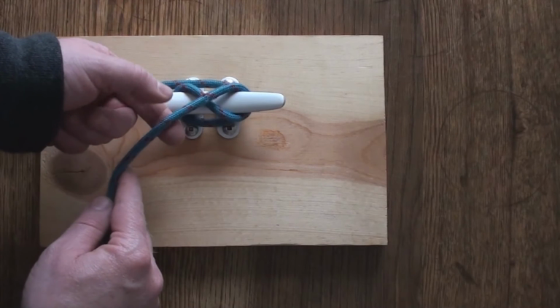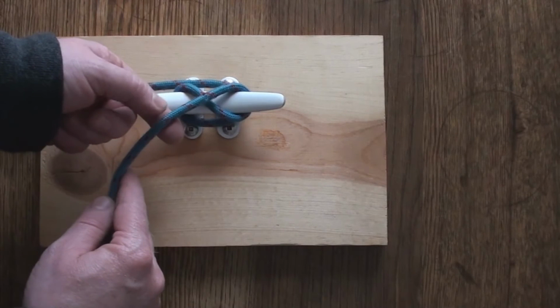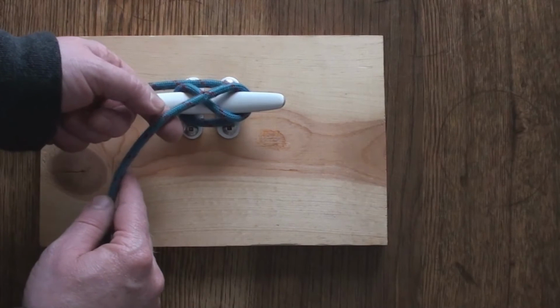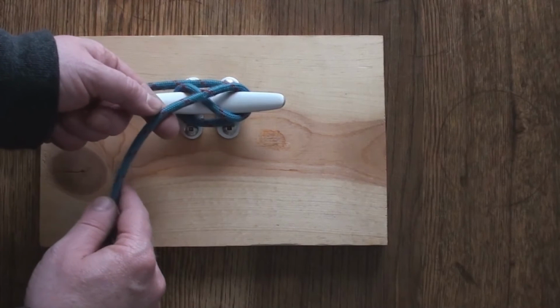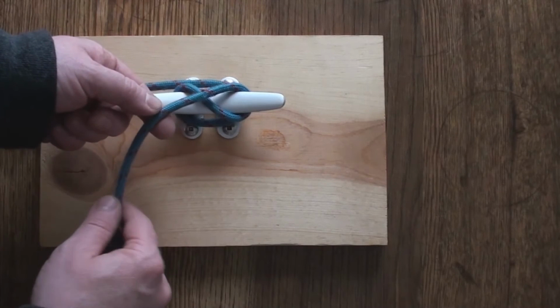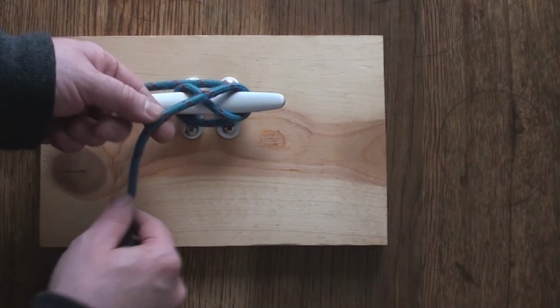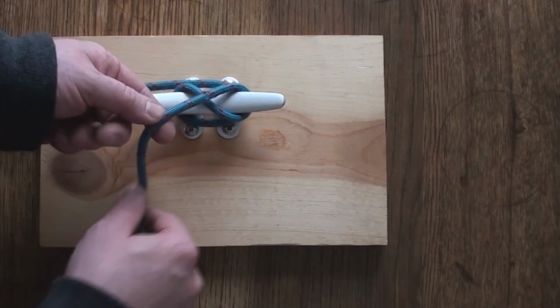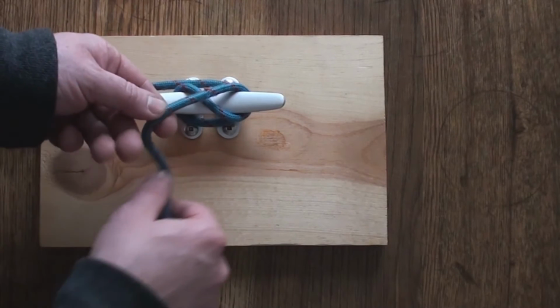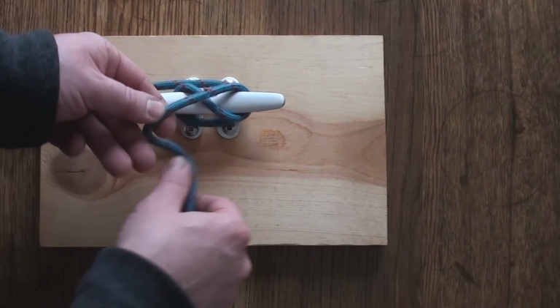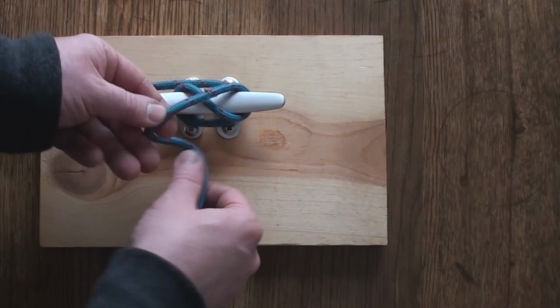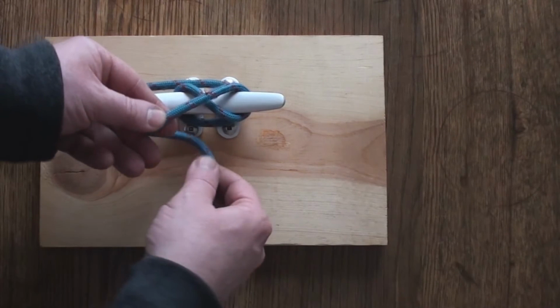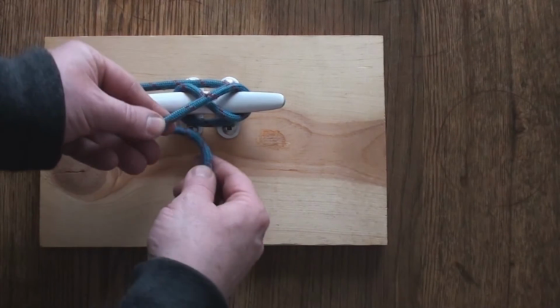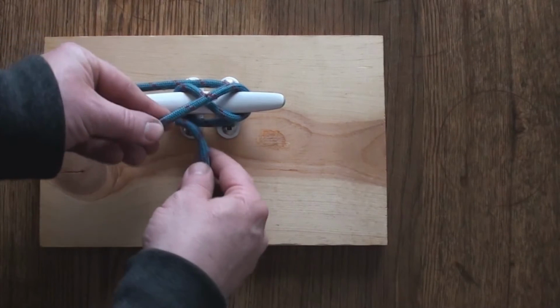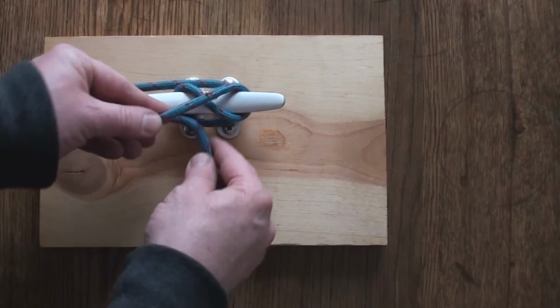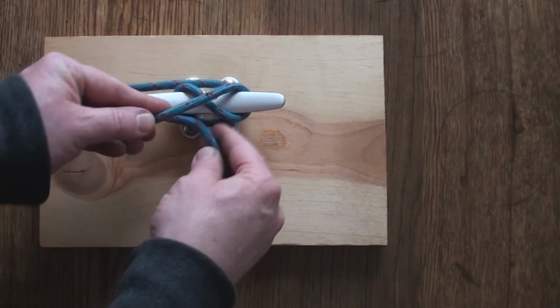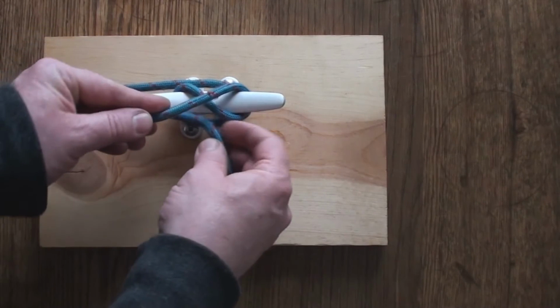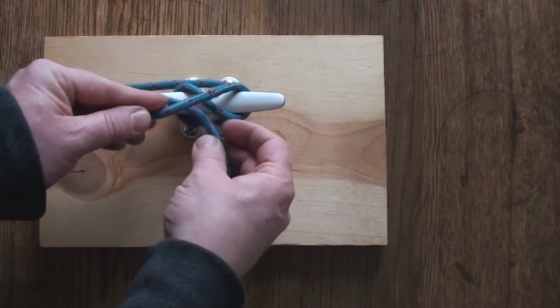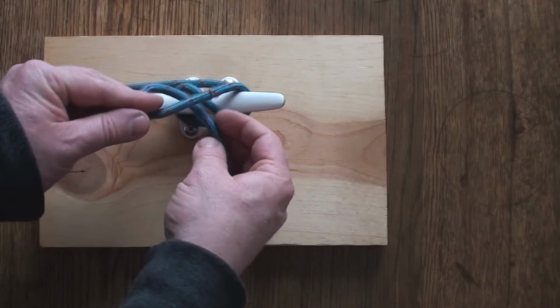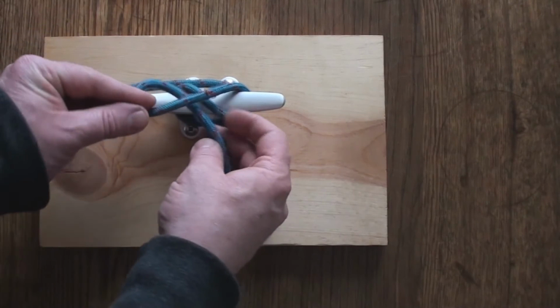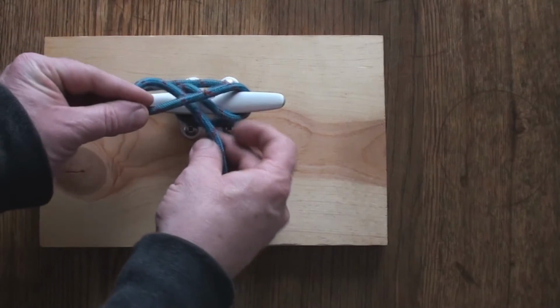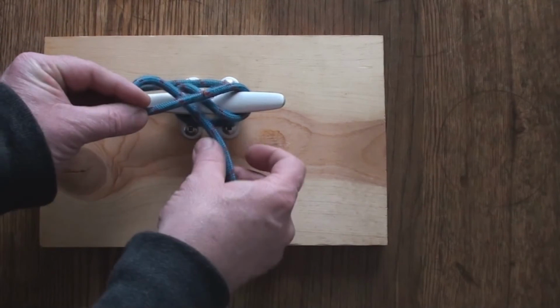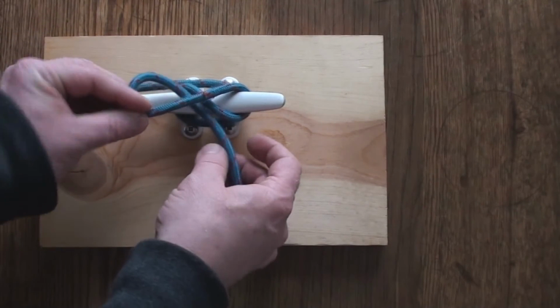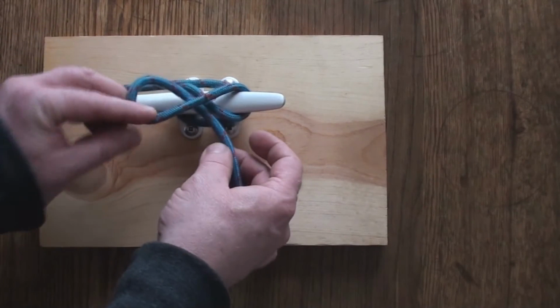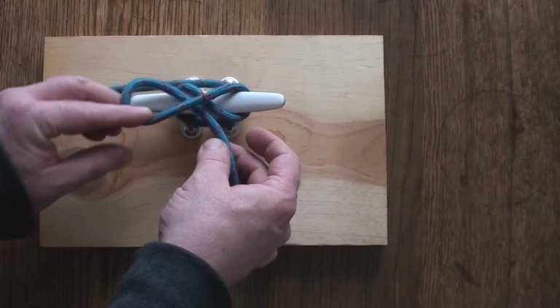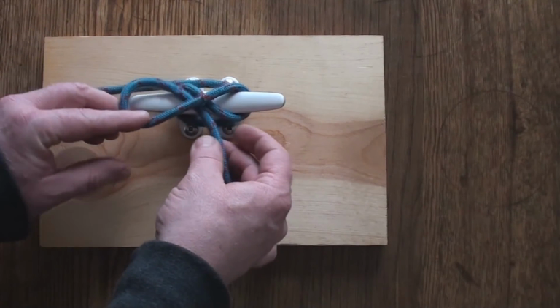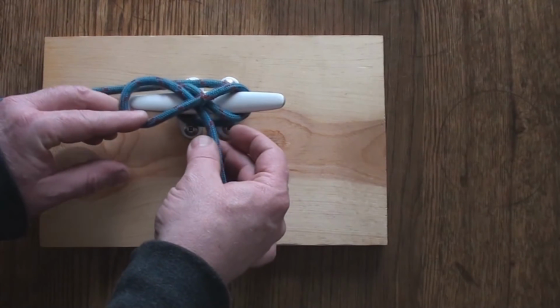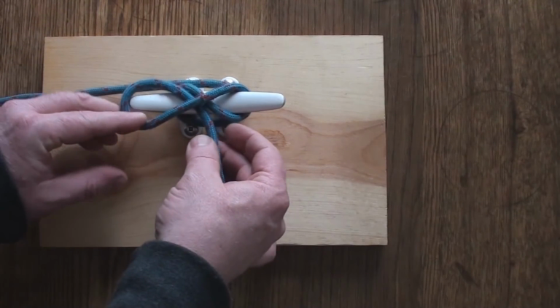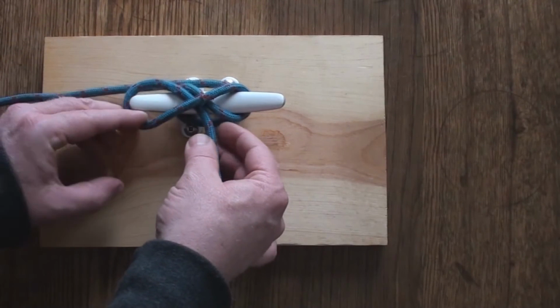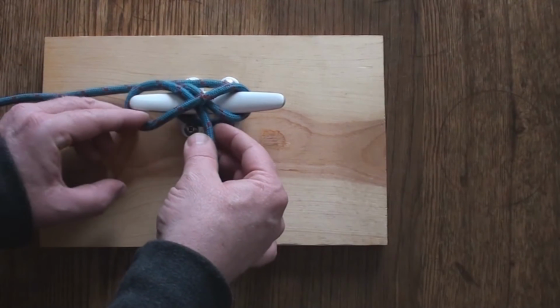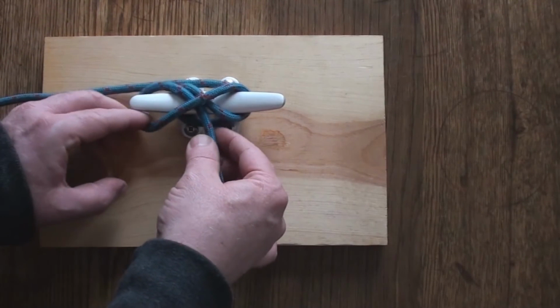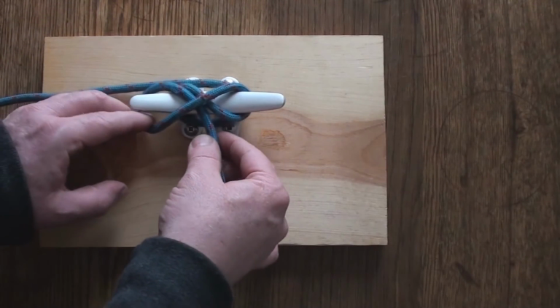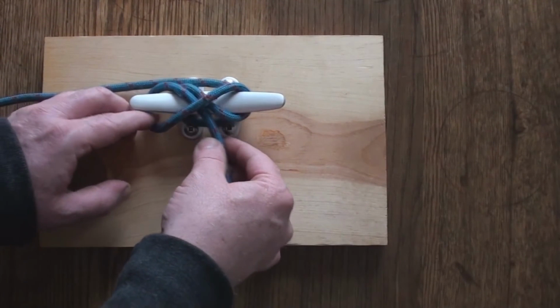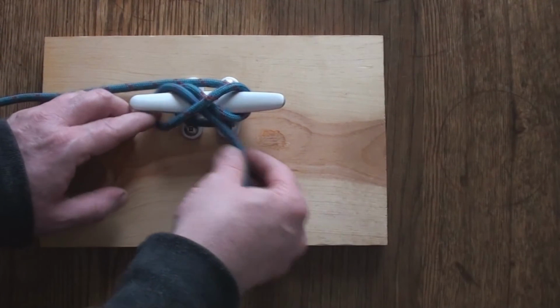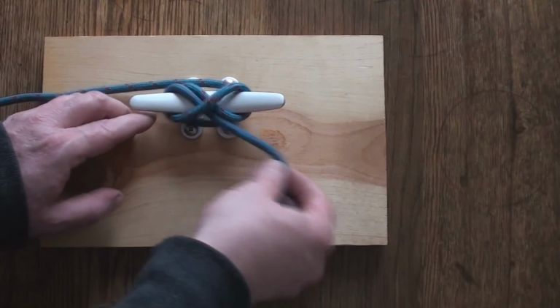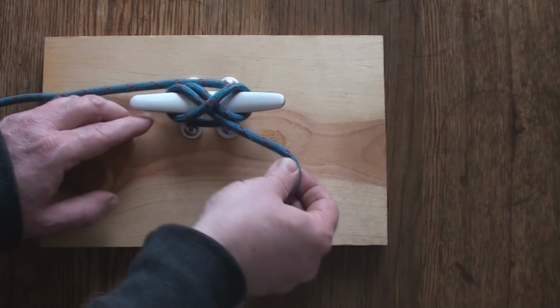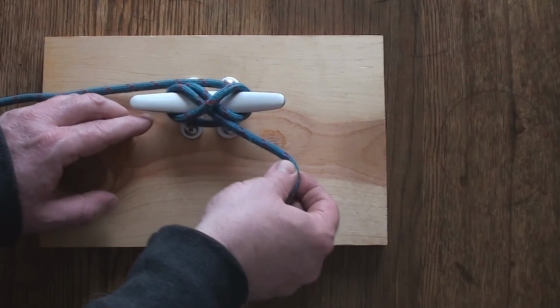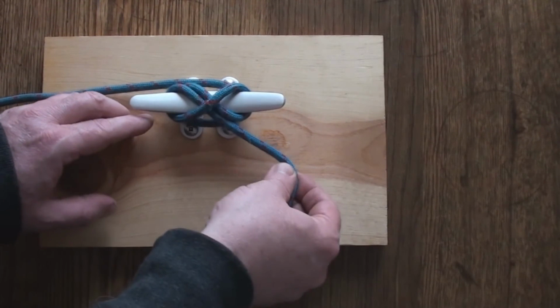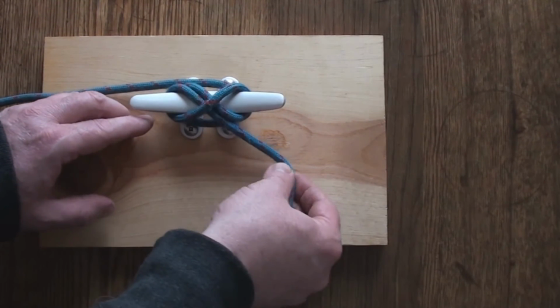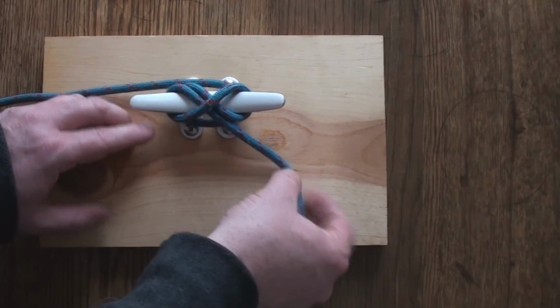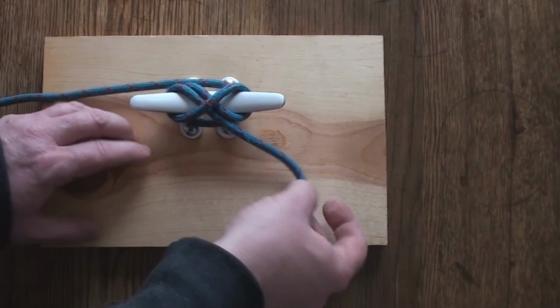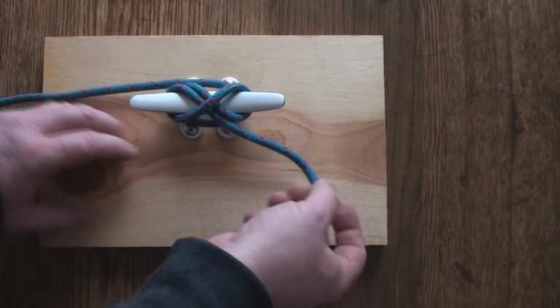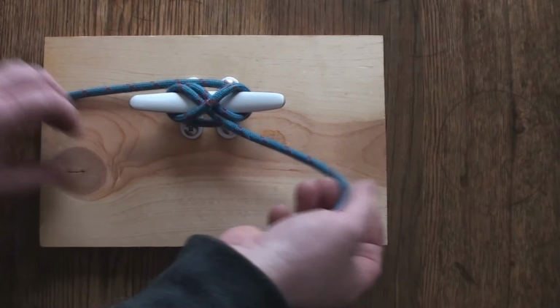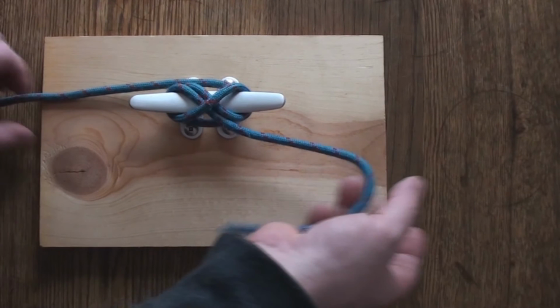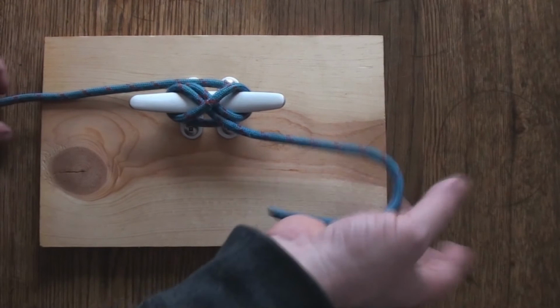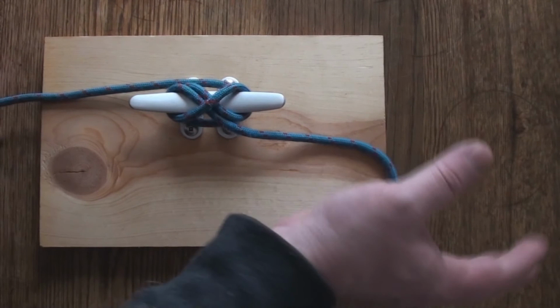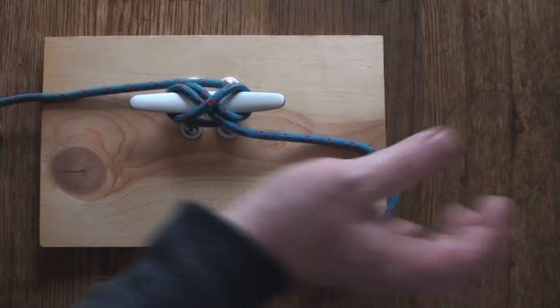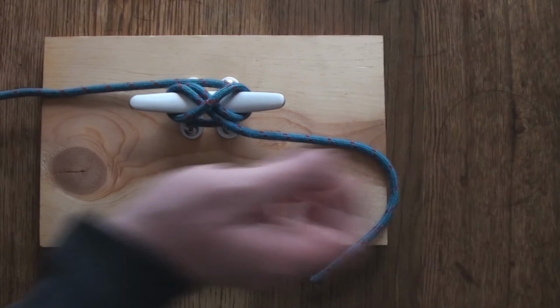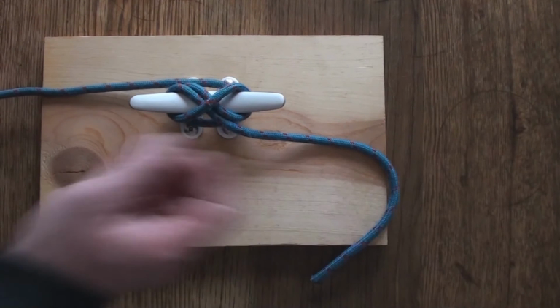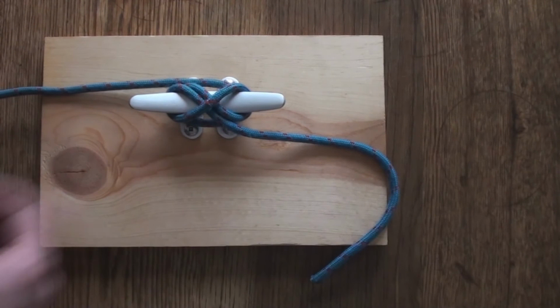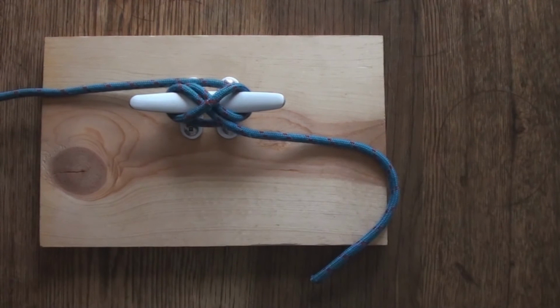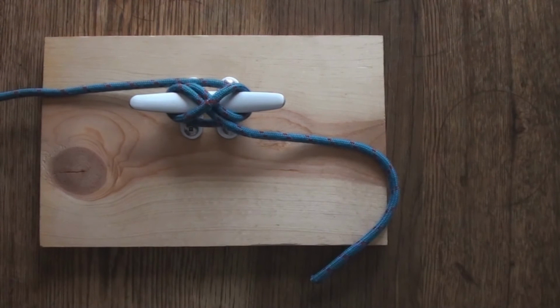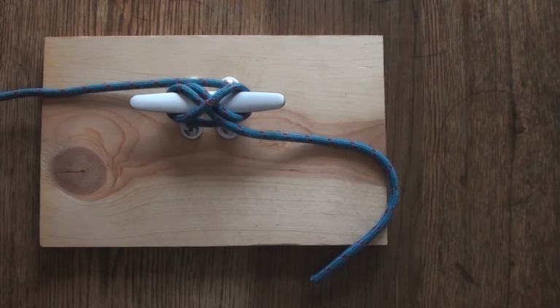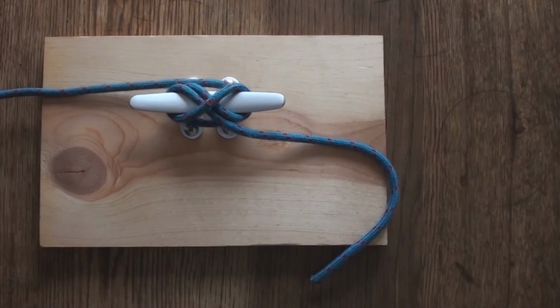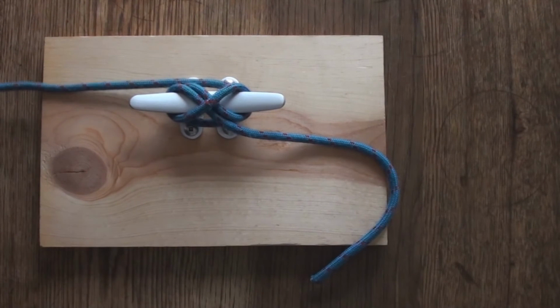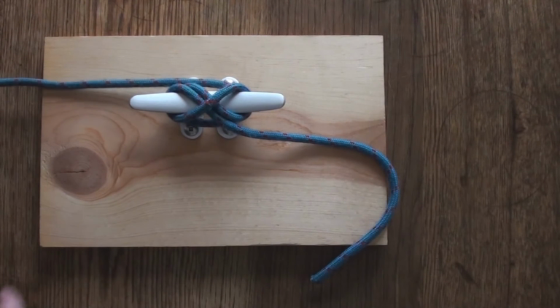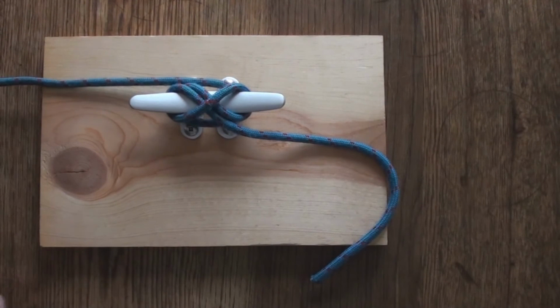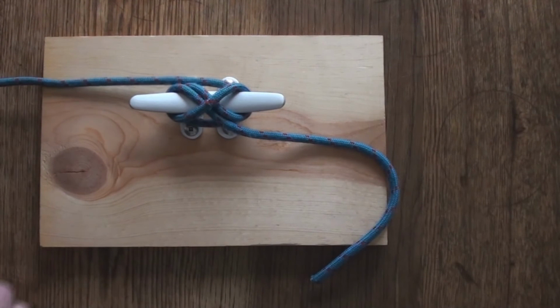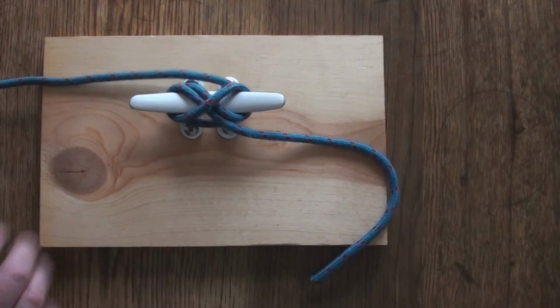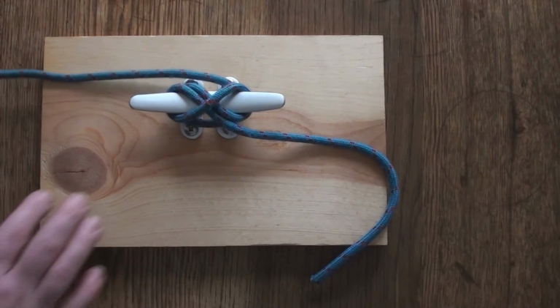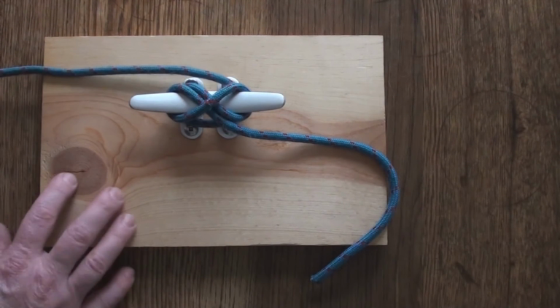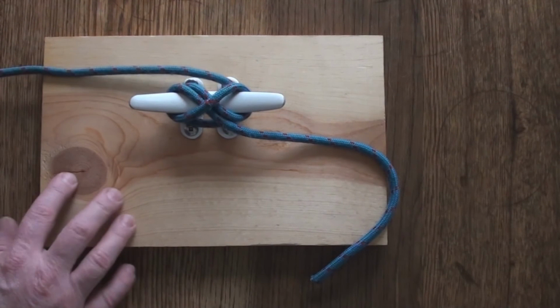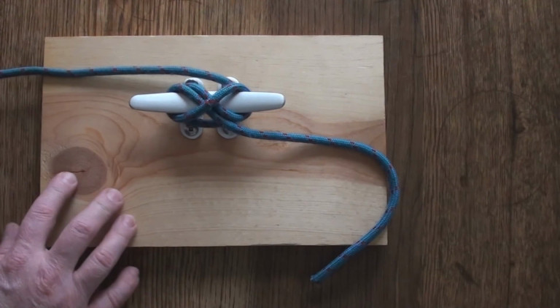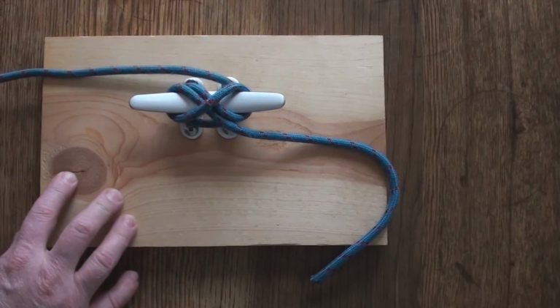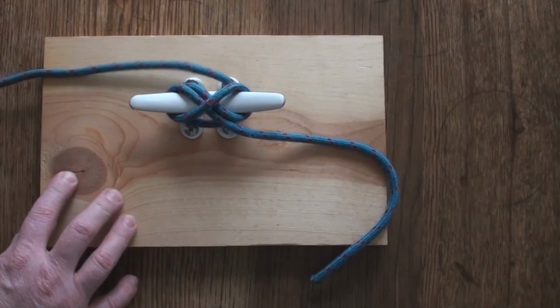When you get to the other side, just turn a little loop into it like that and pull on it — and you have a perfect cleat hitch.